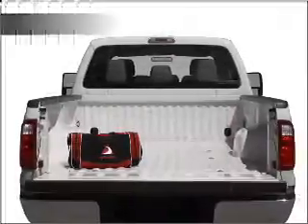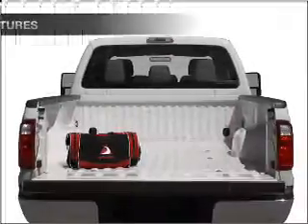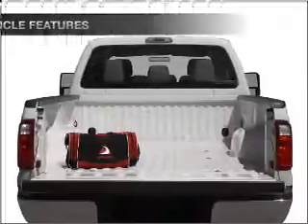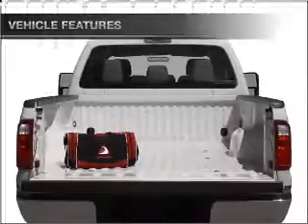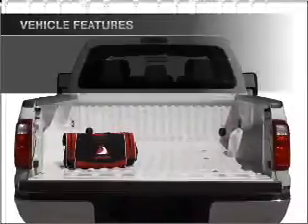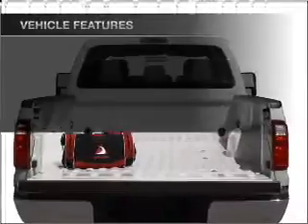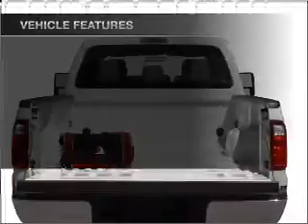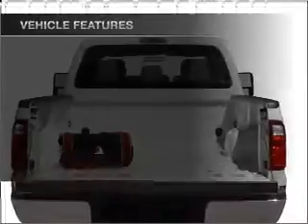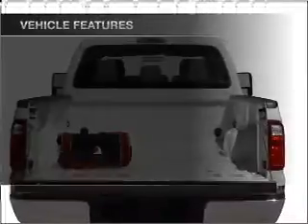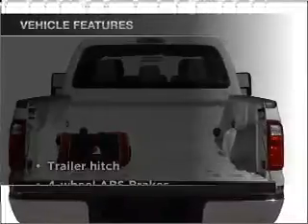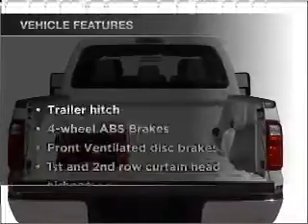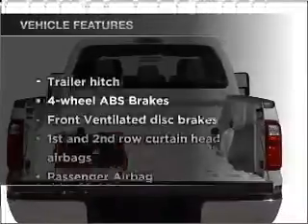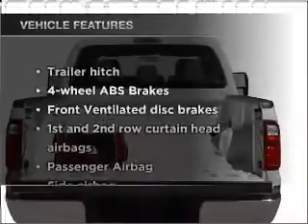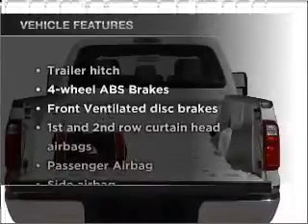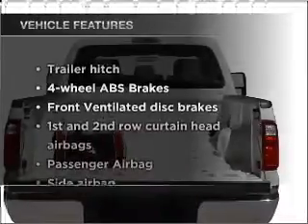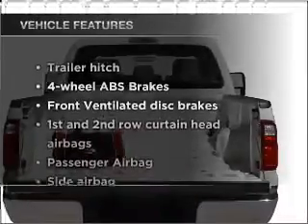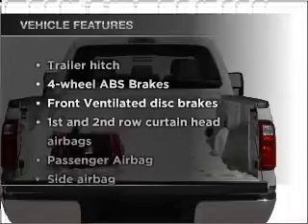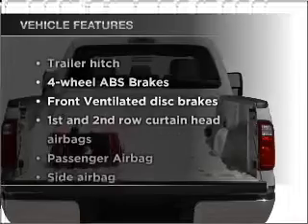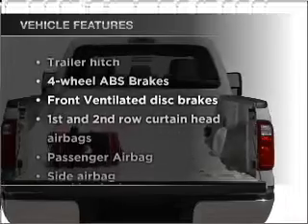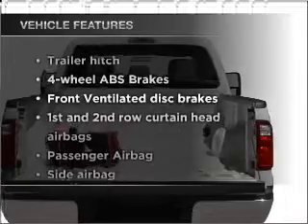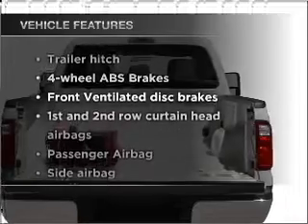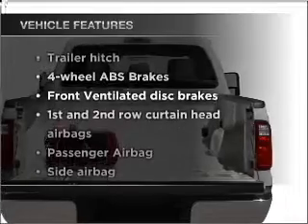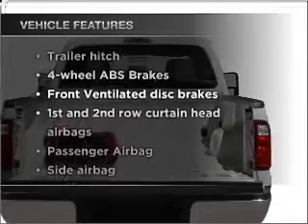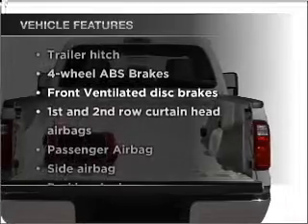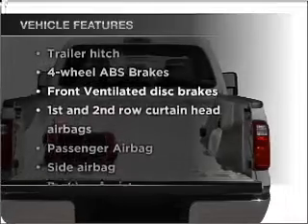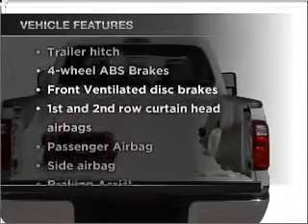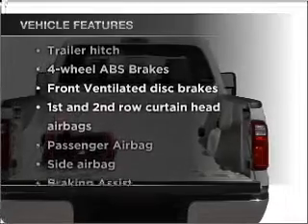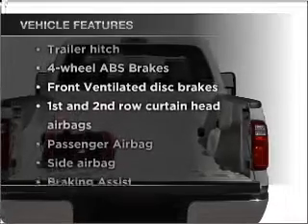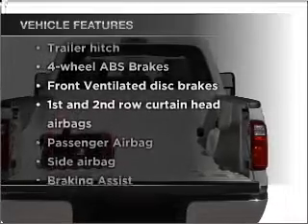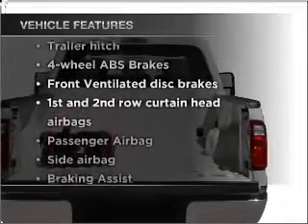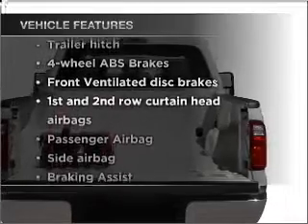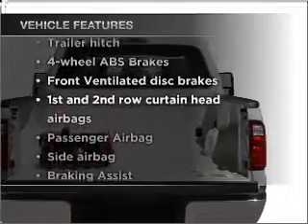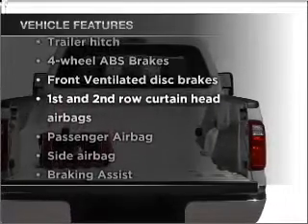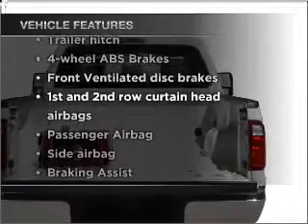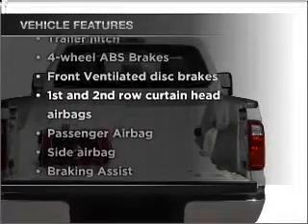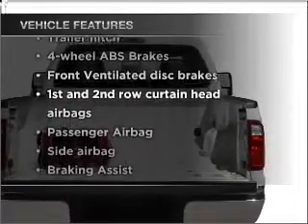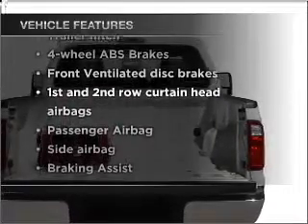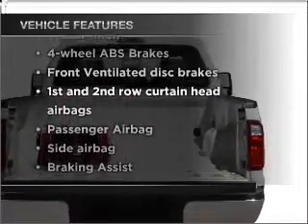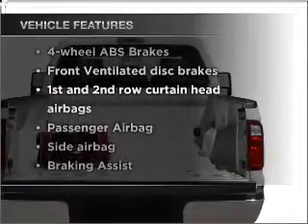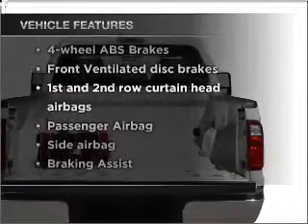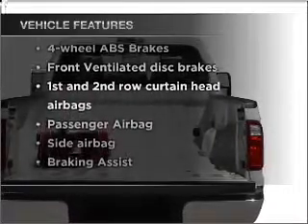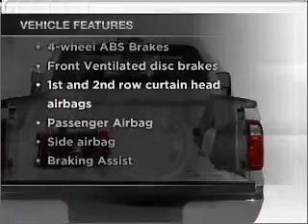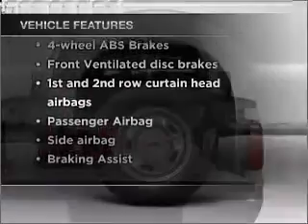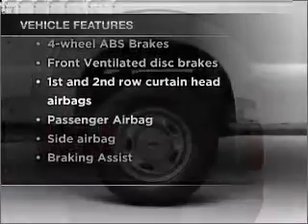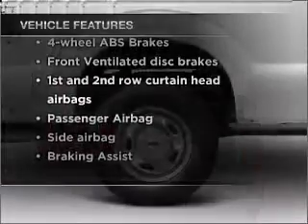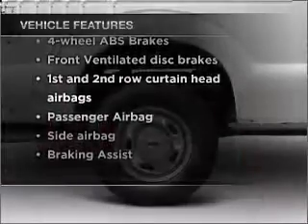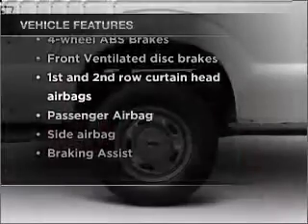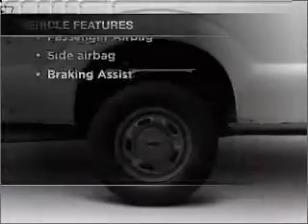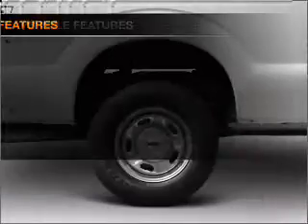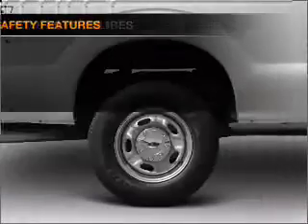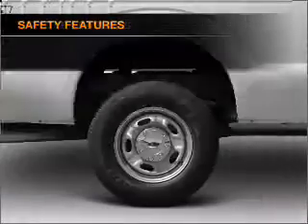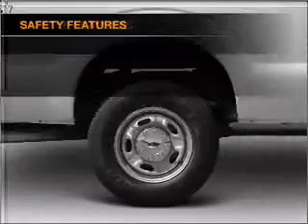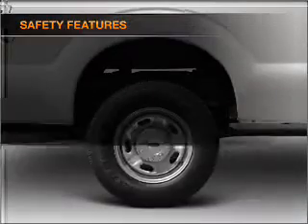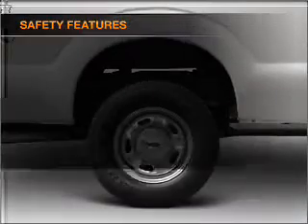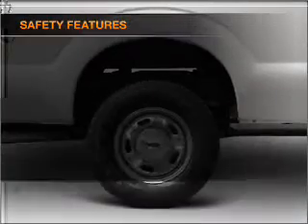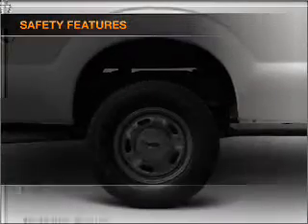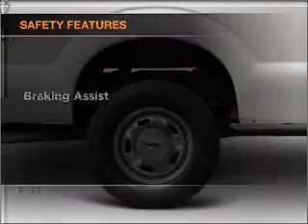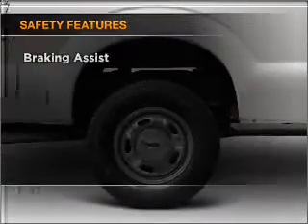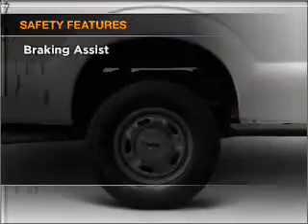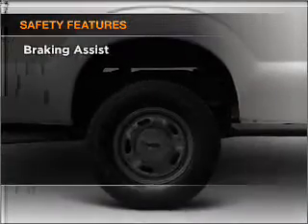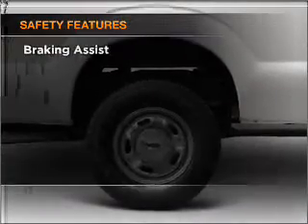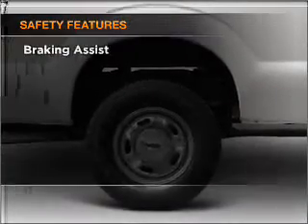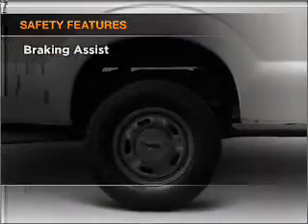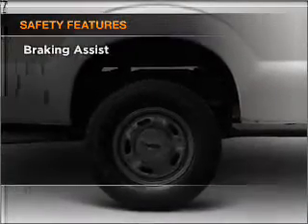Plus, enjoy these notable features that are included in this vehicle: power steering.